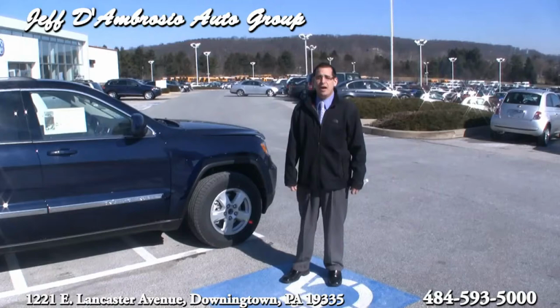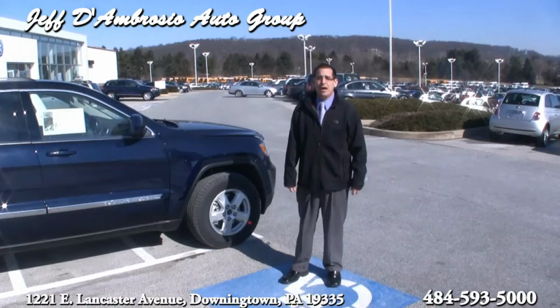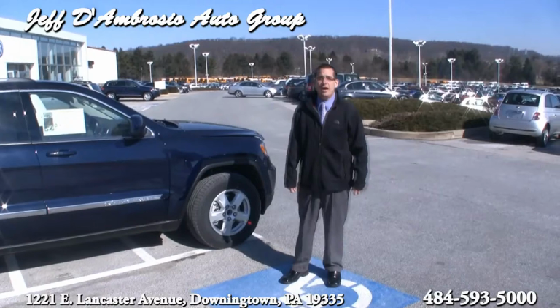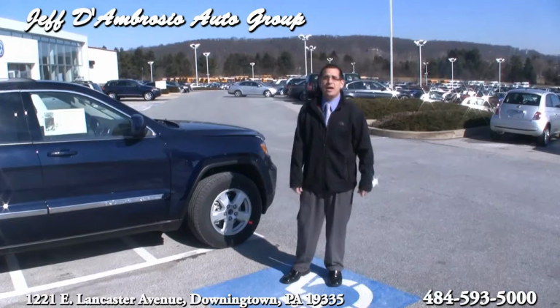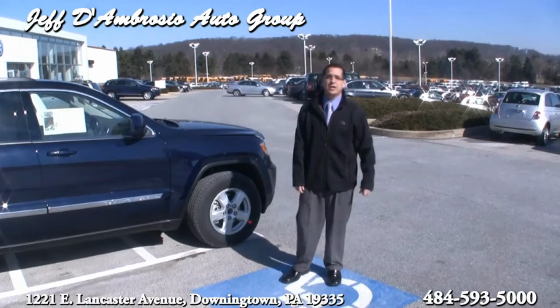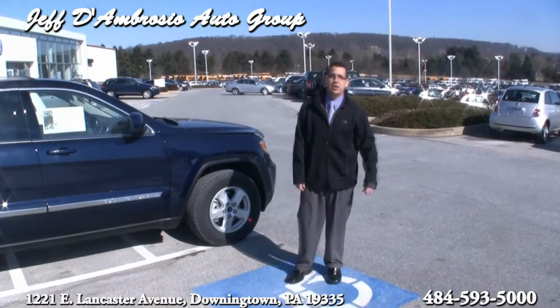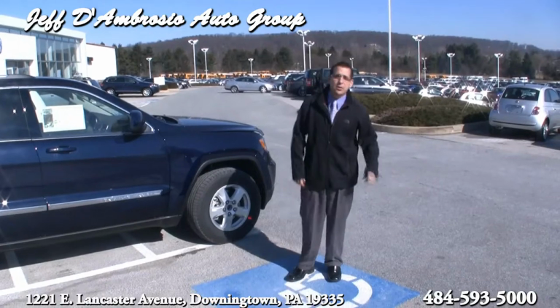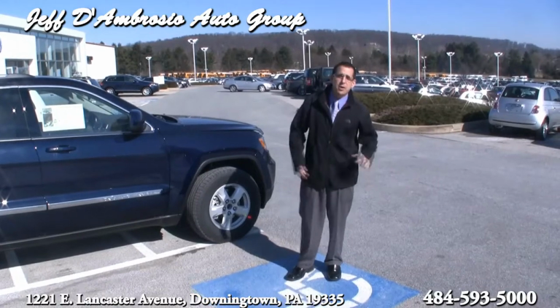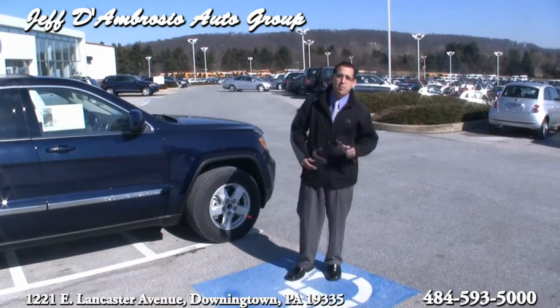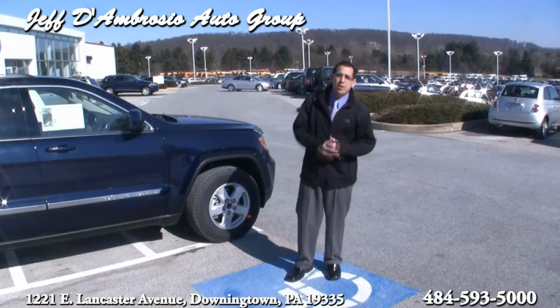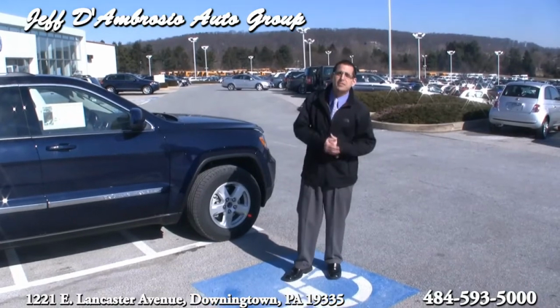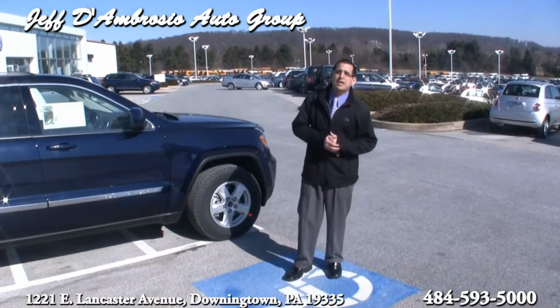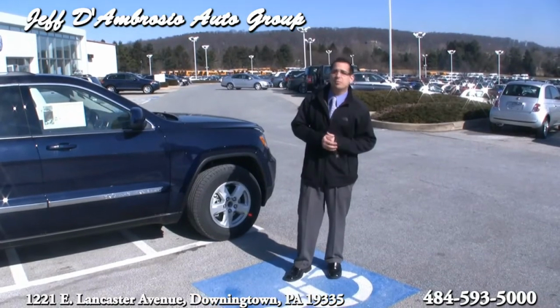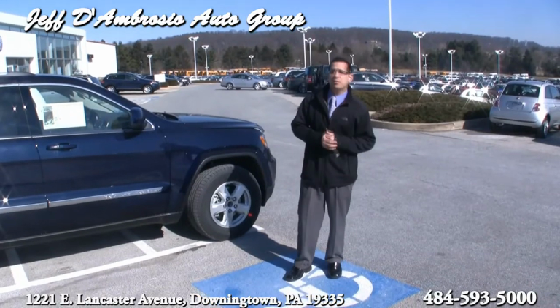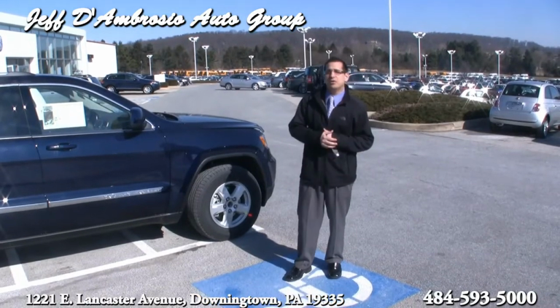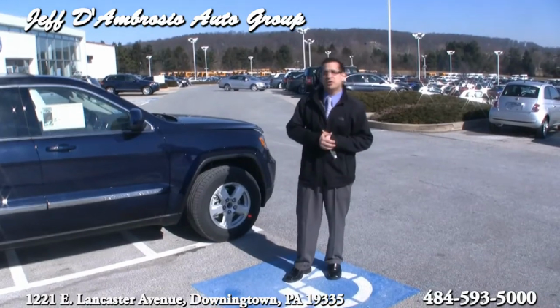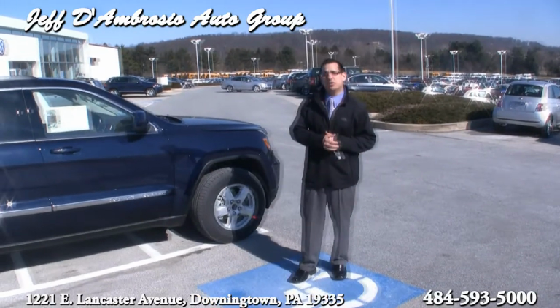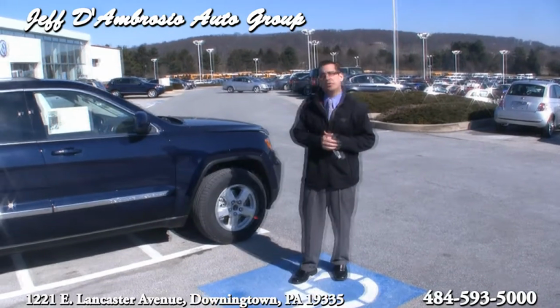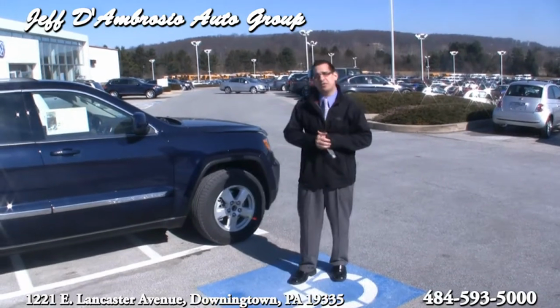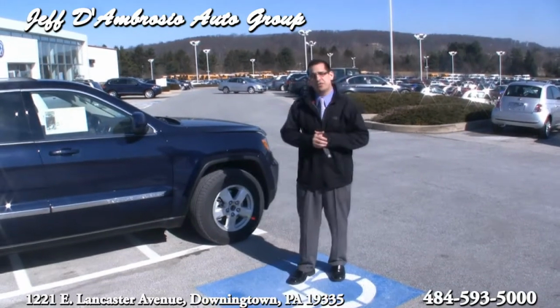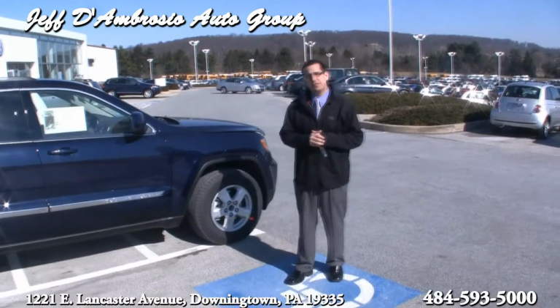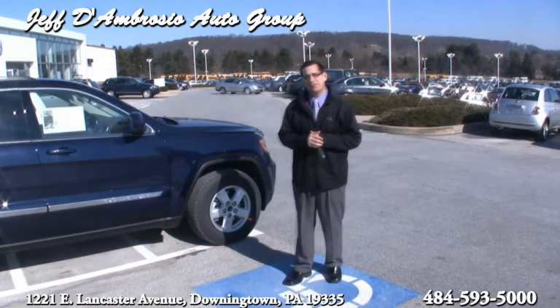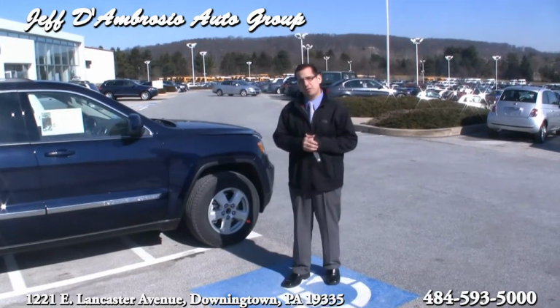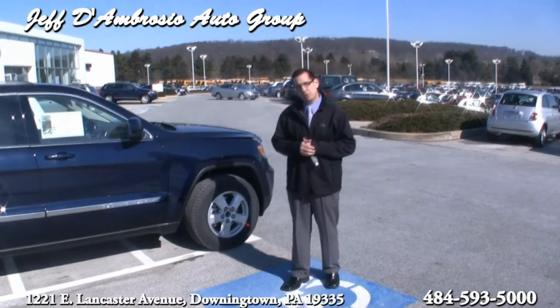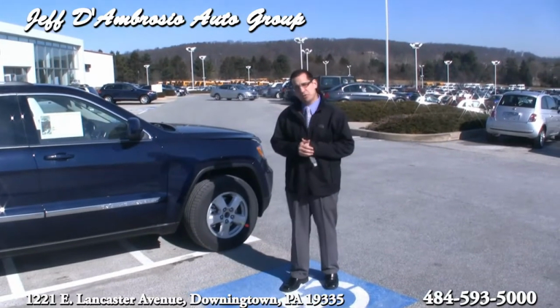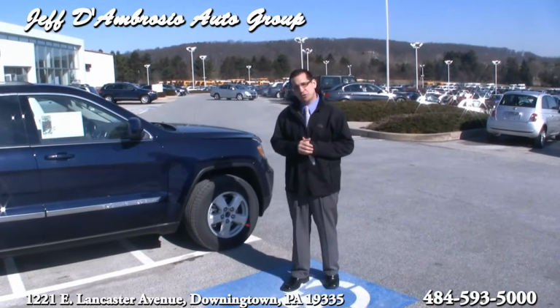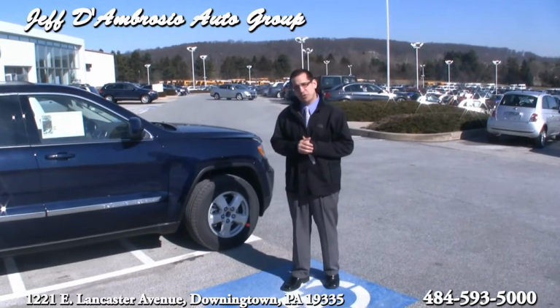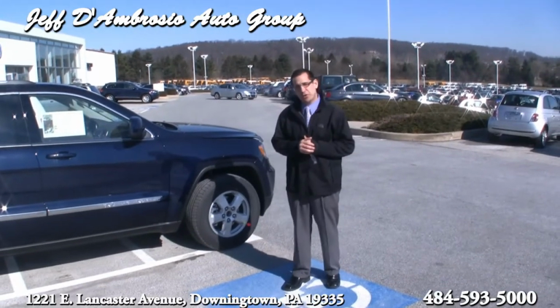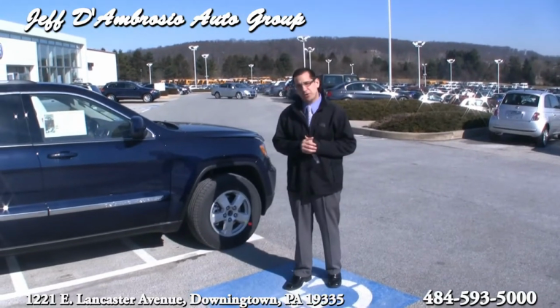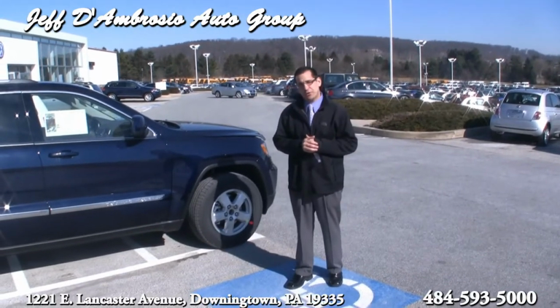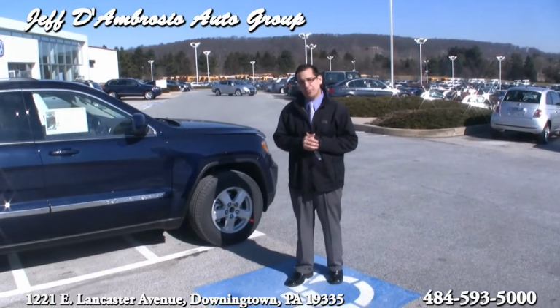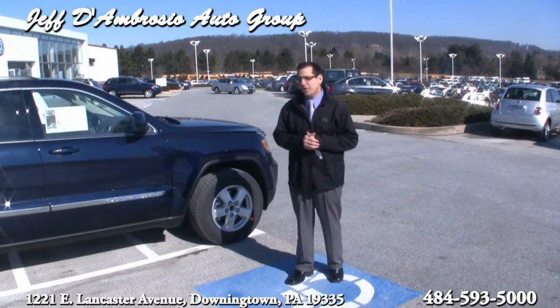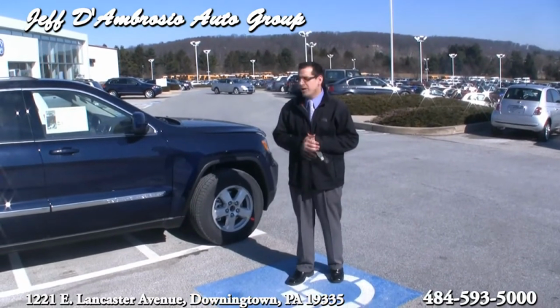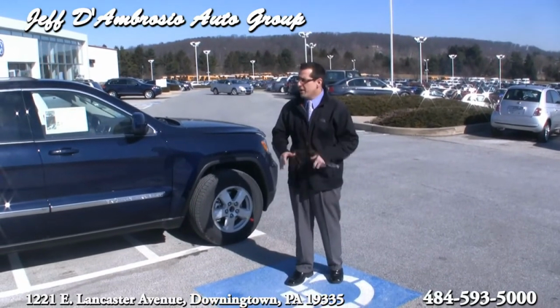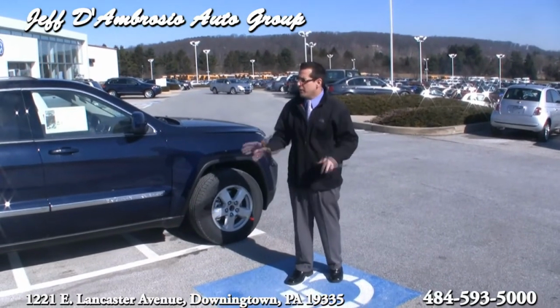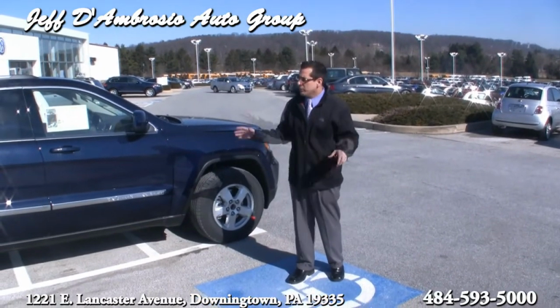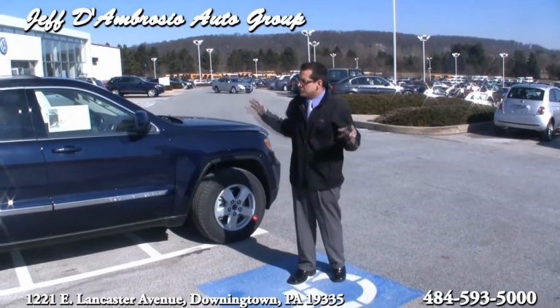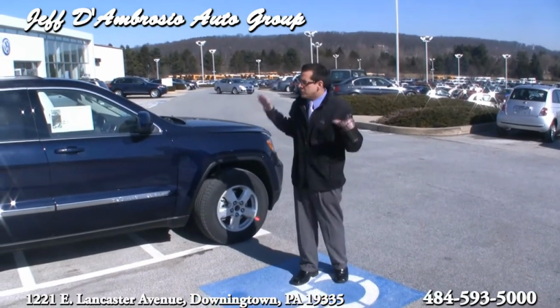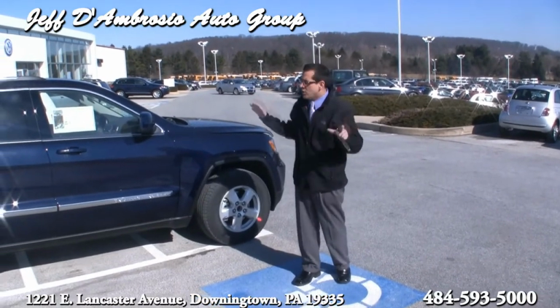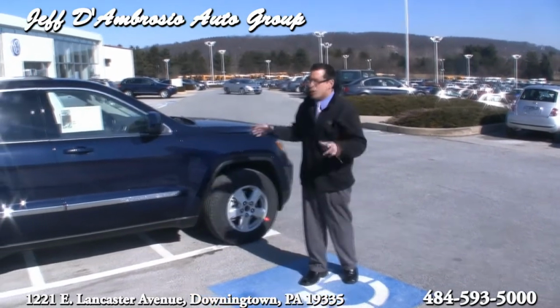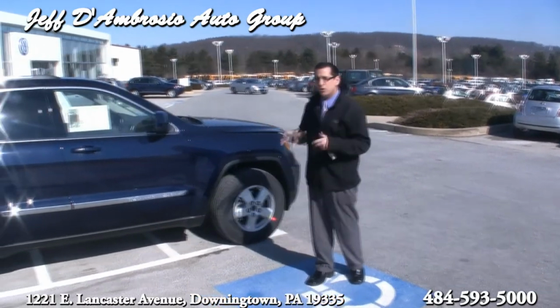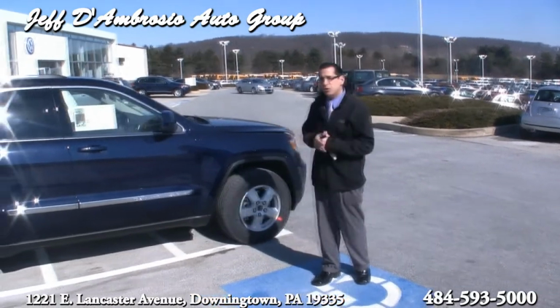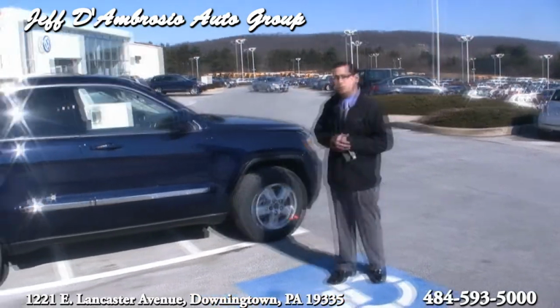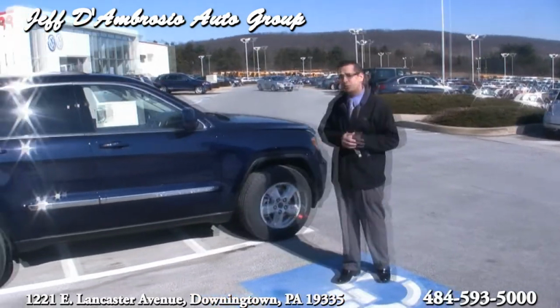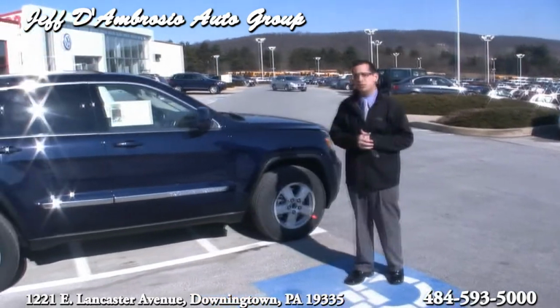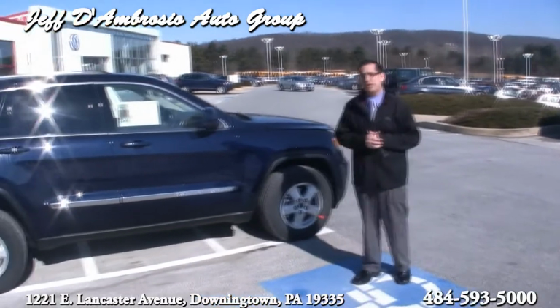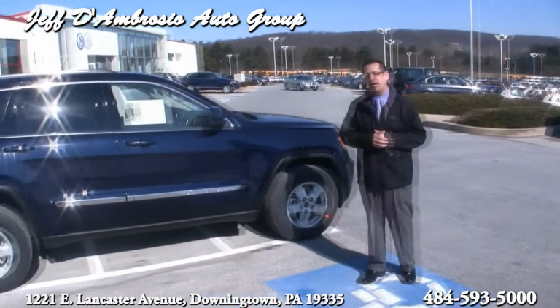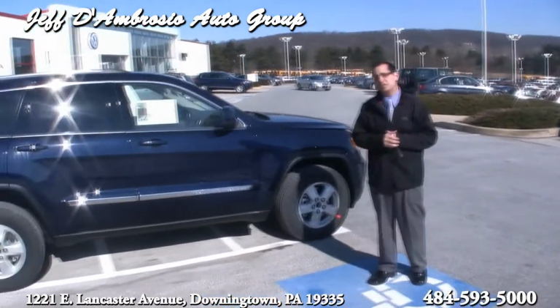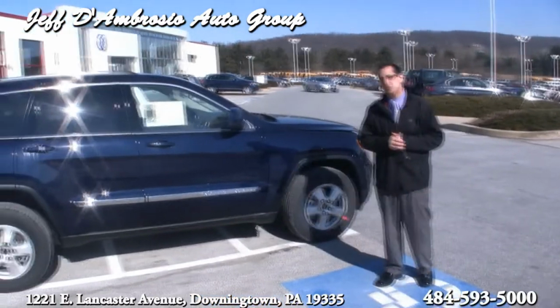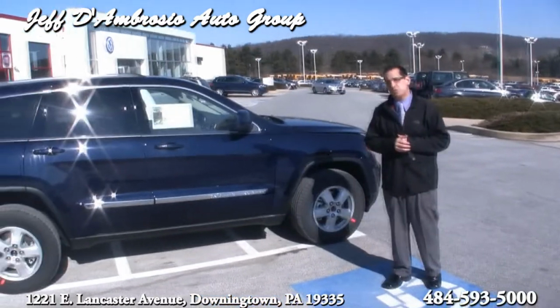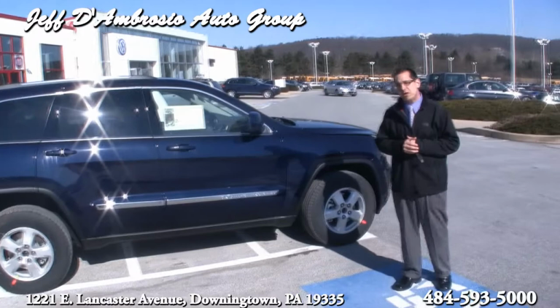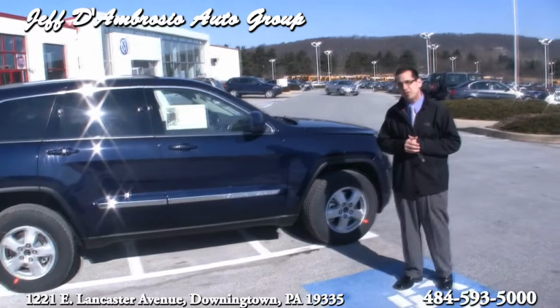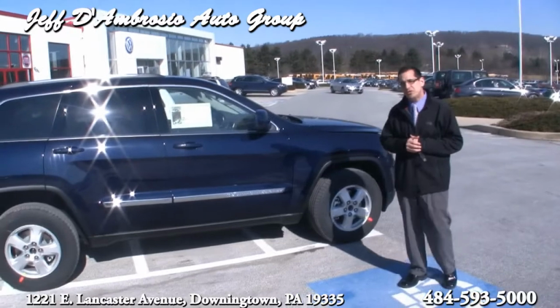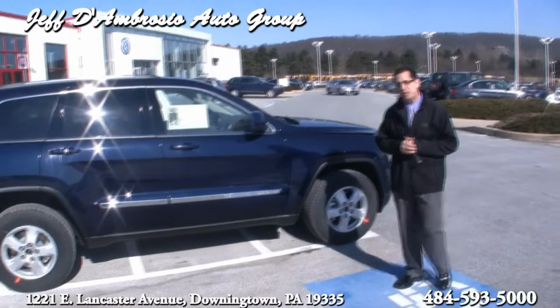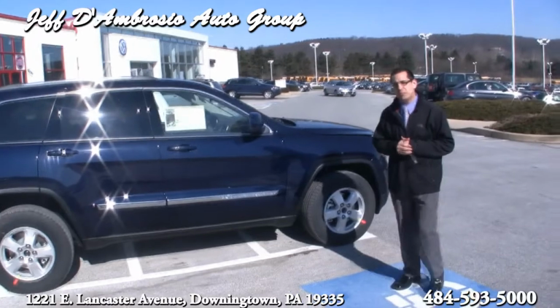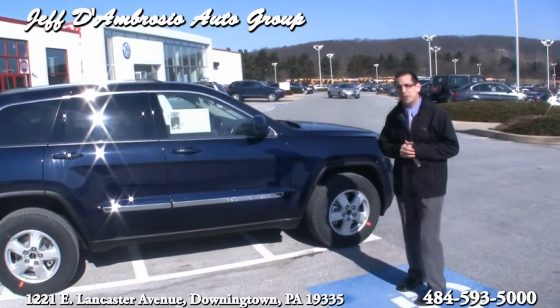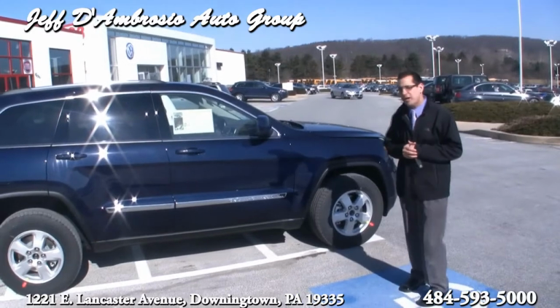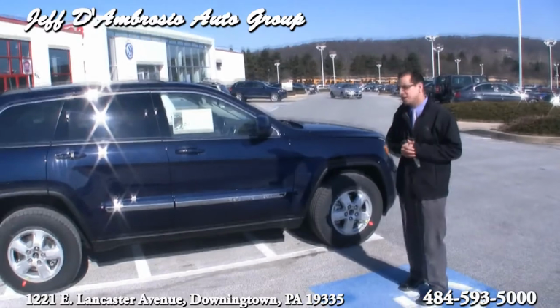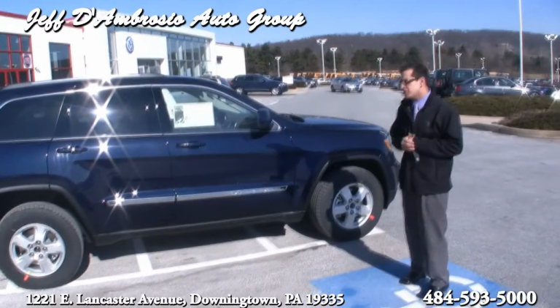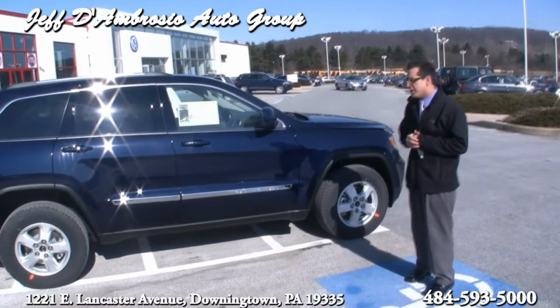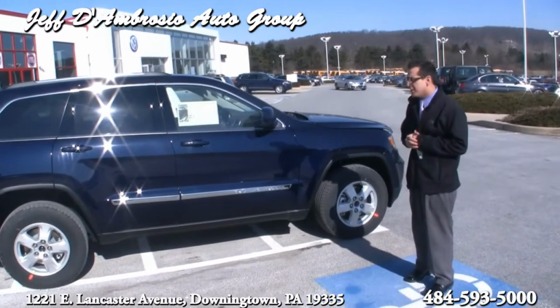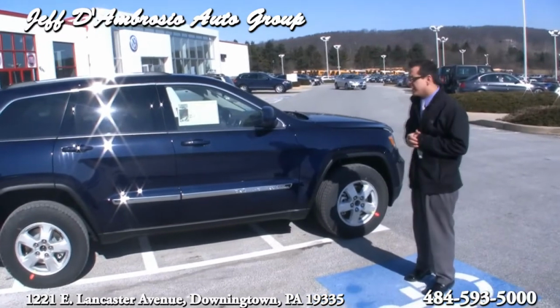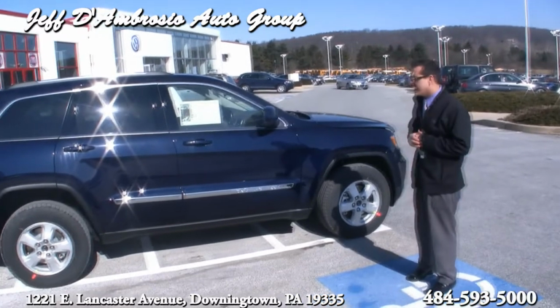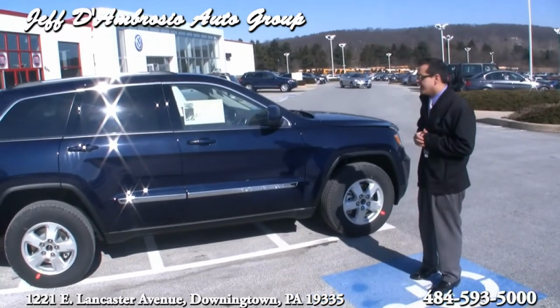How you doing? I'm Mark D'Ambrosio with the Jeff D'Ambrosio Auto Group. Here is the all new 2012 Jeep Grand Cherokee.